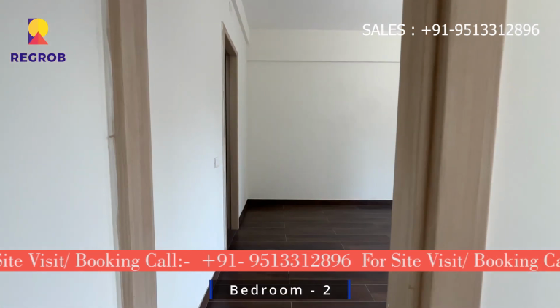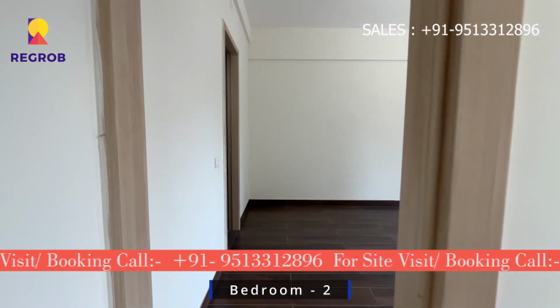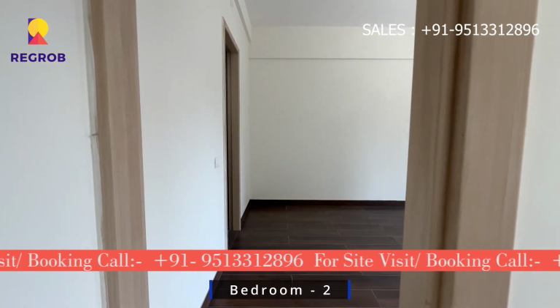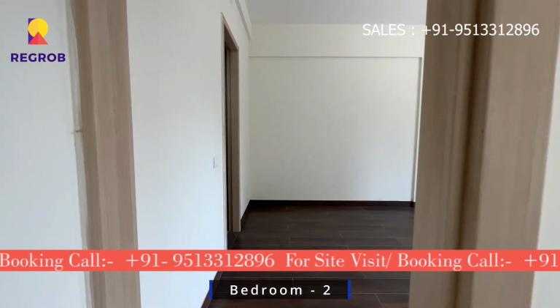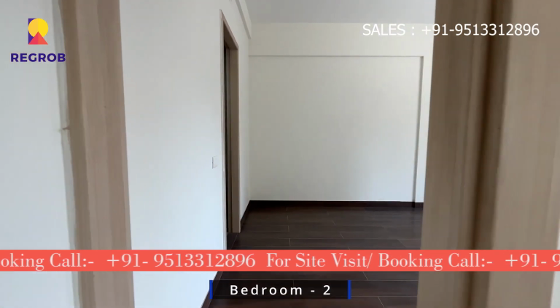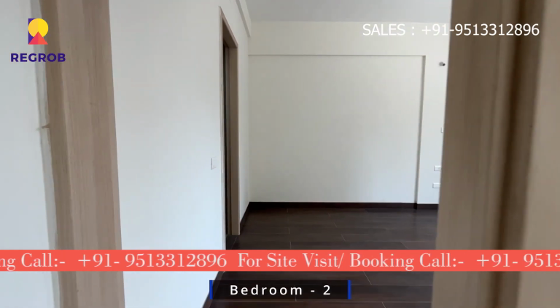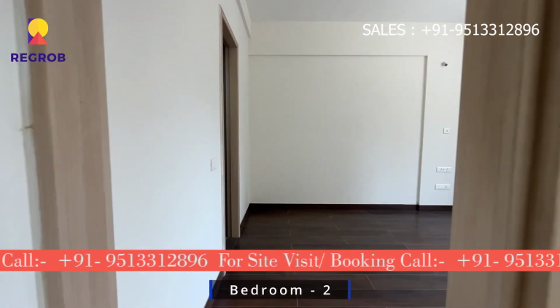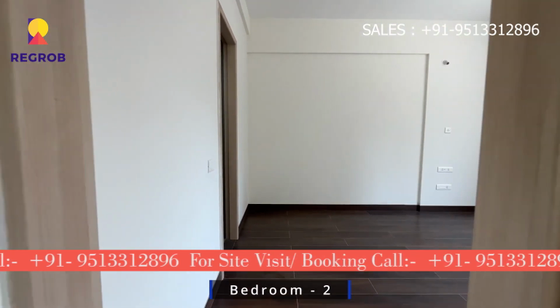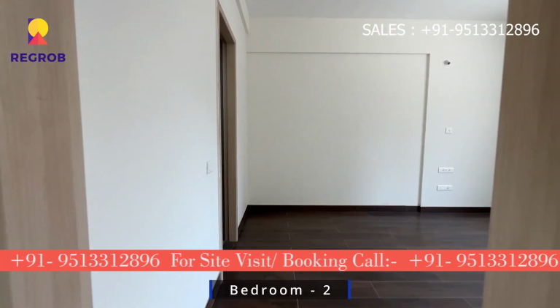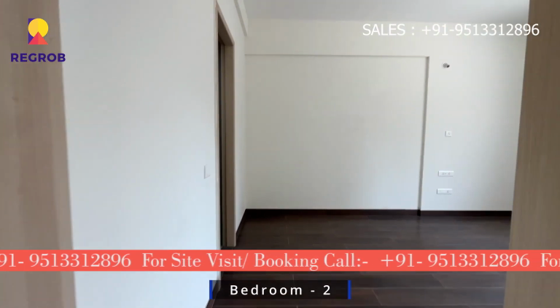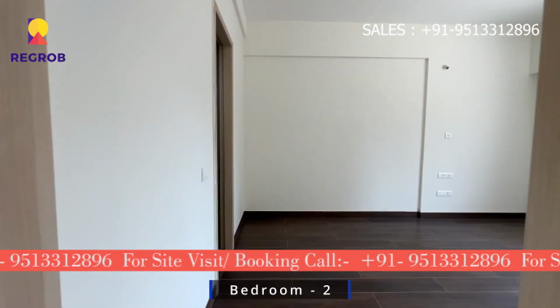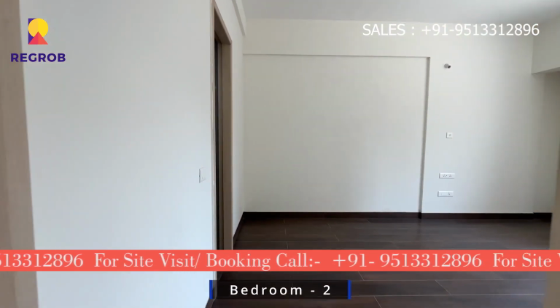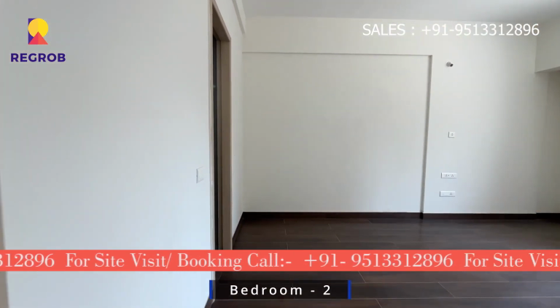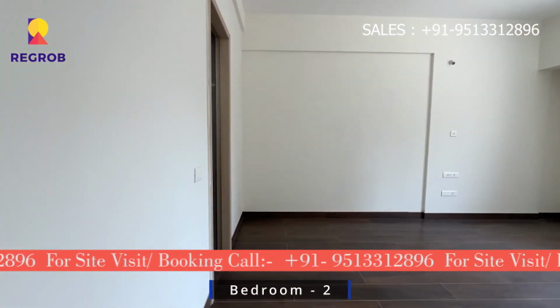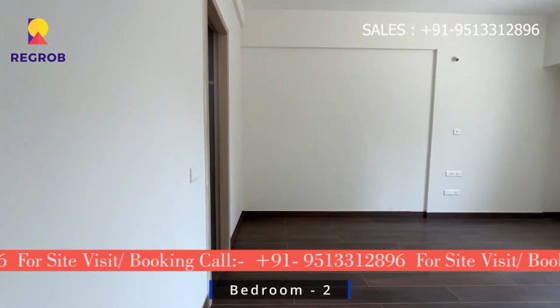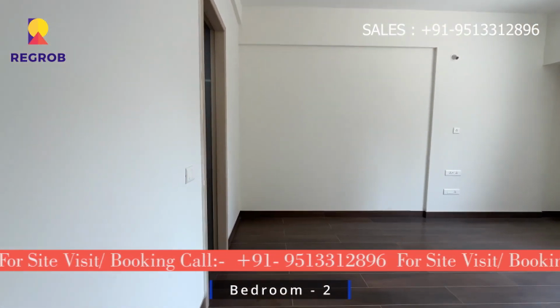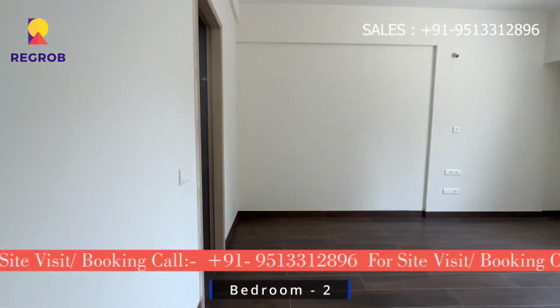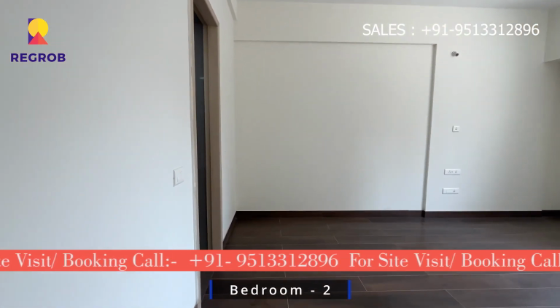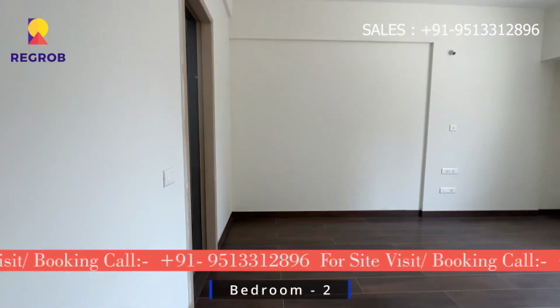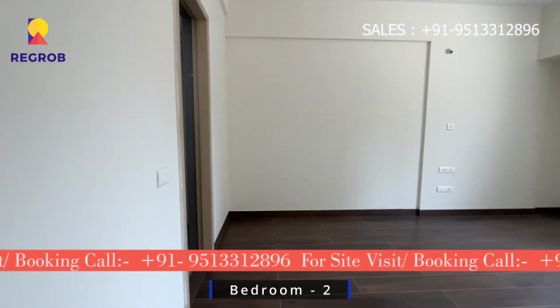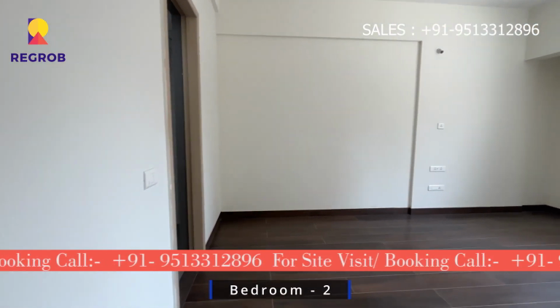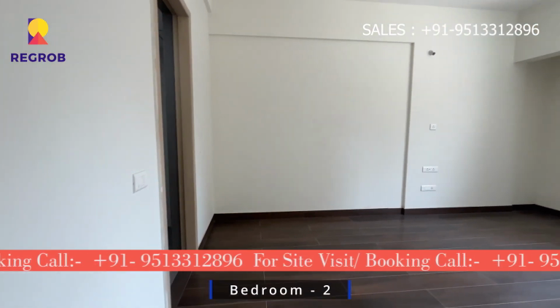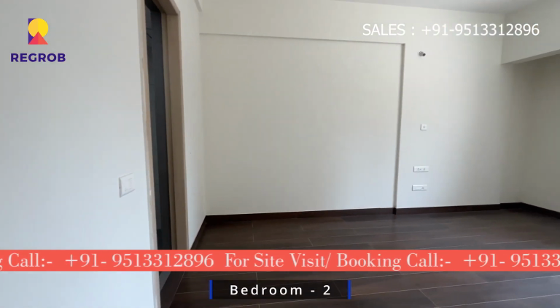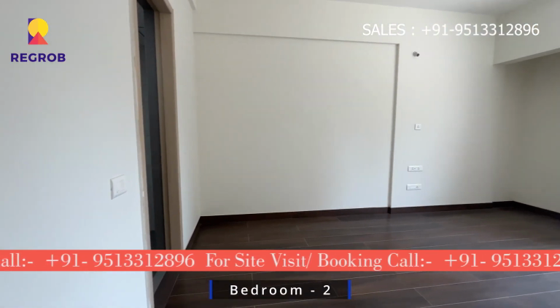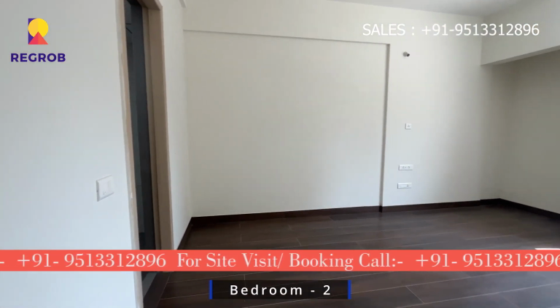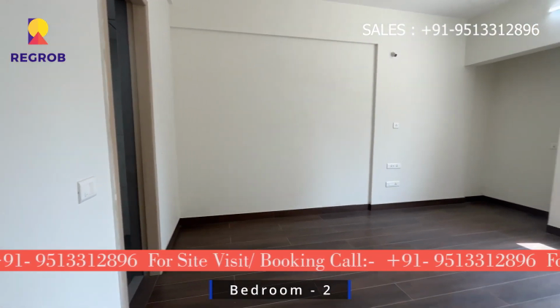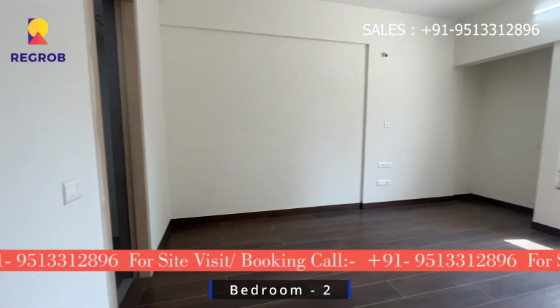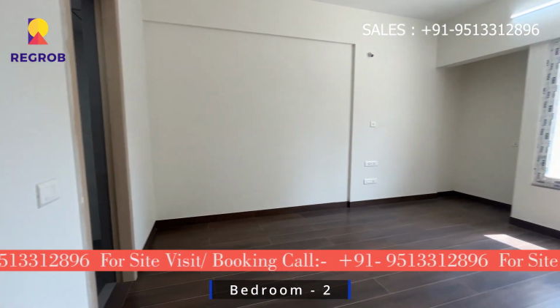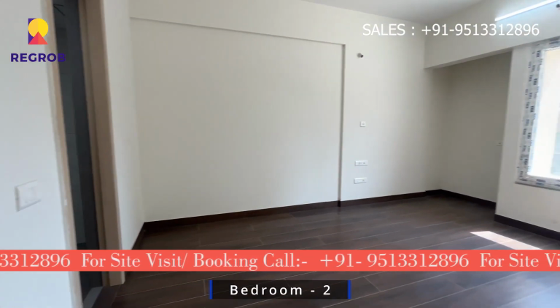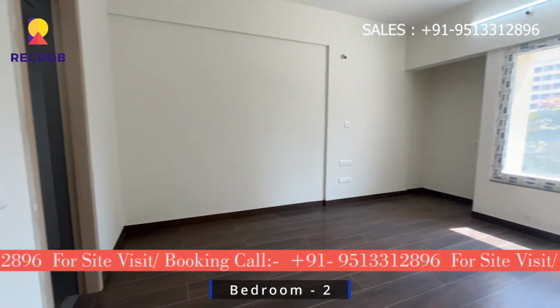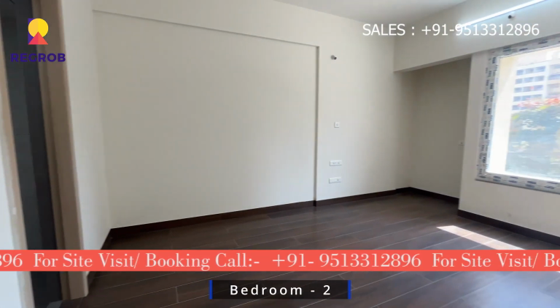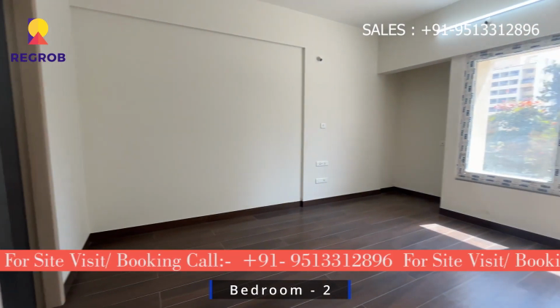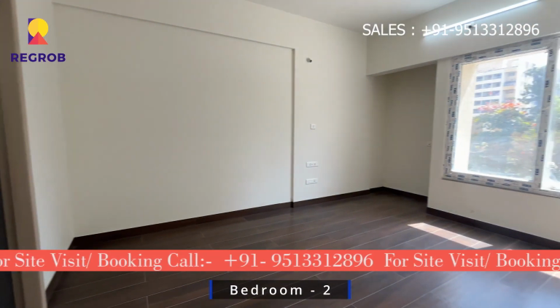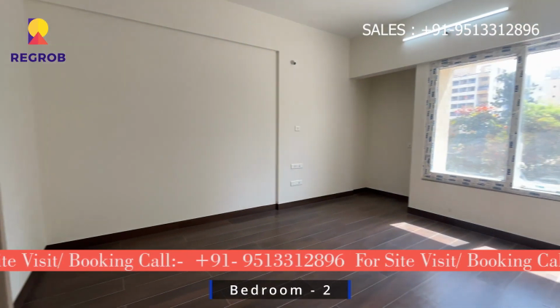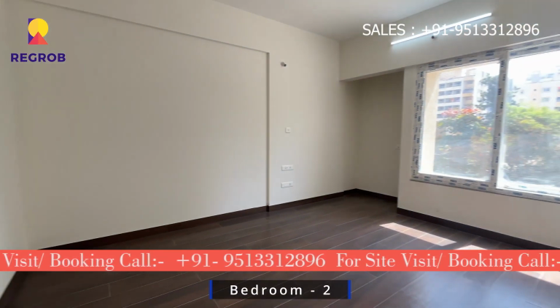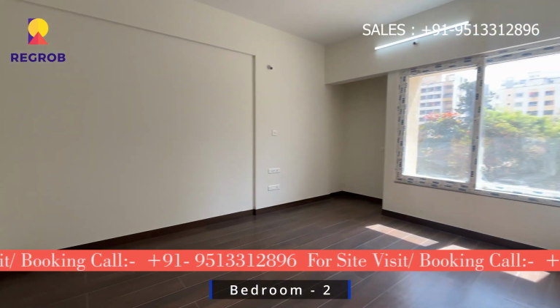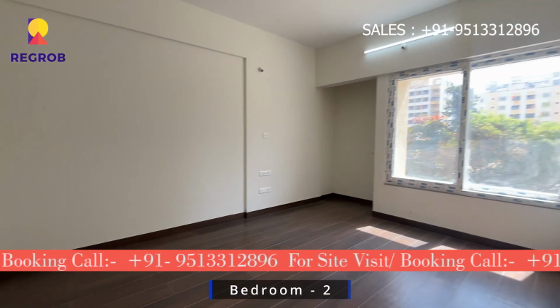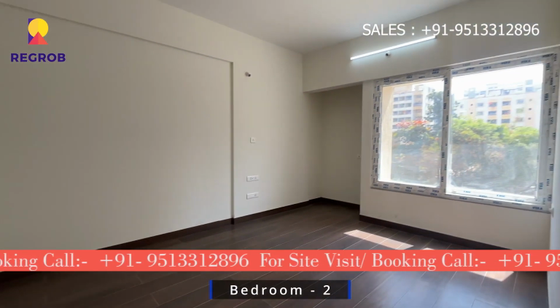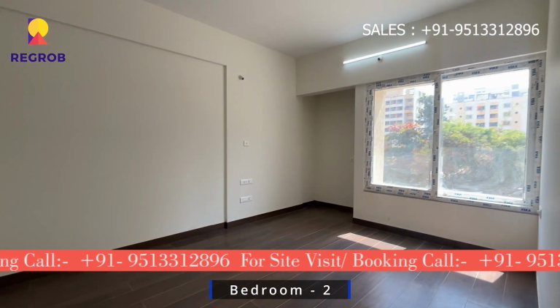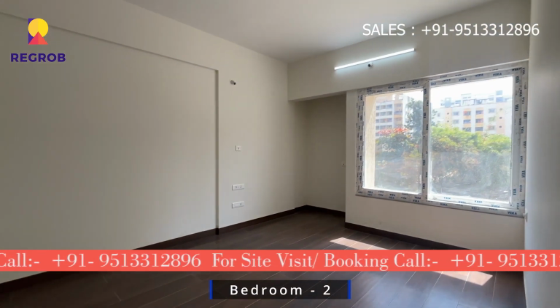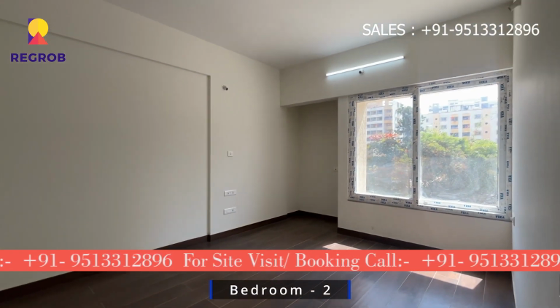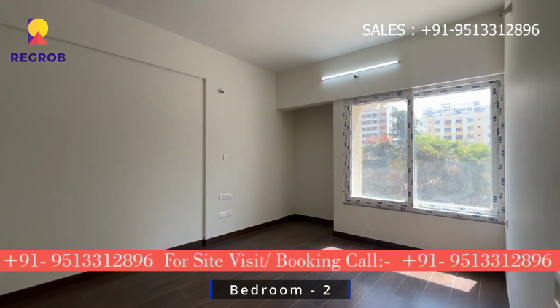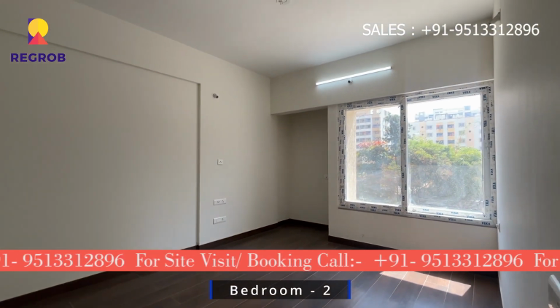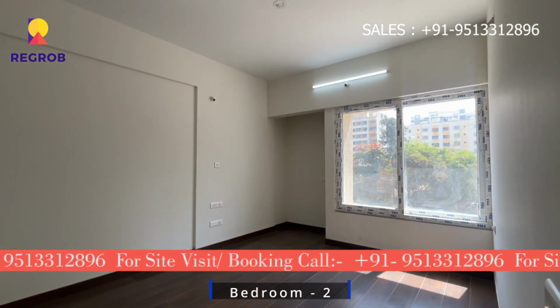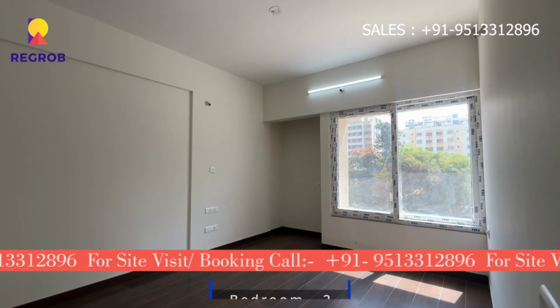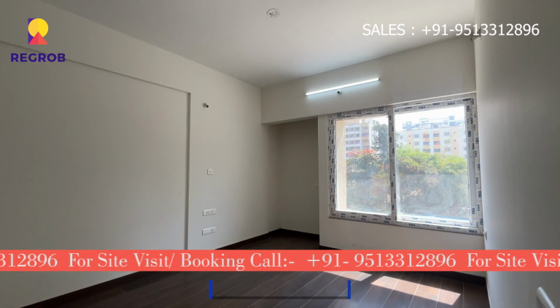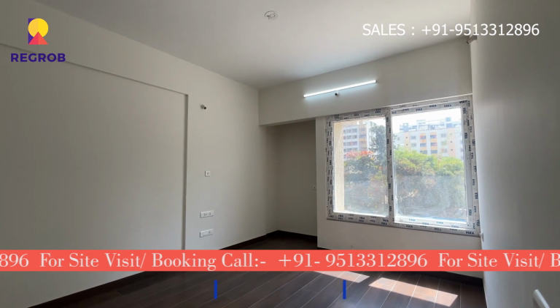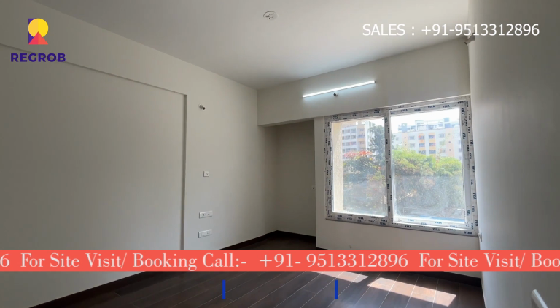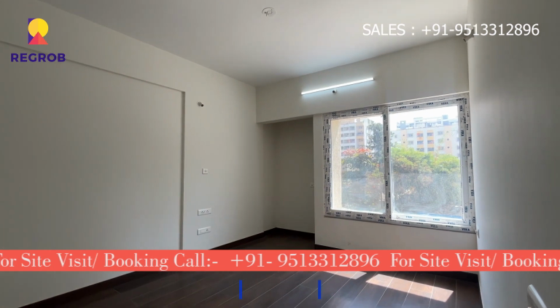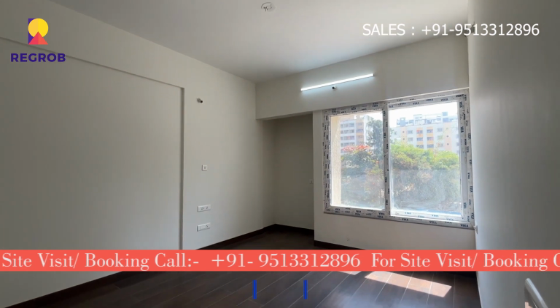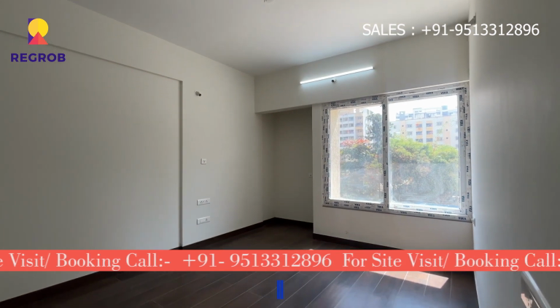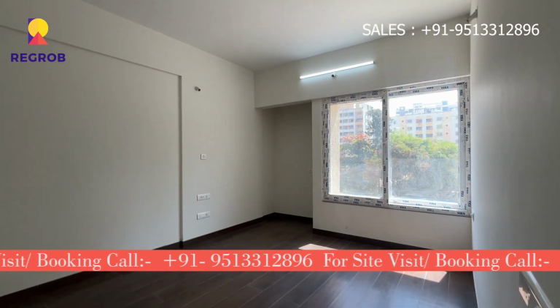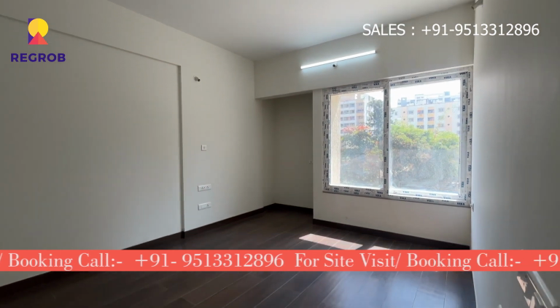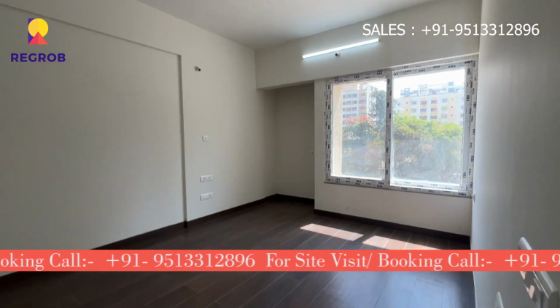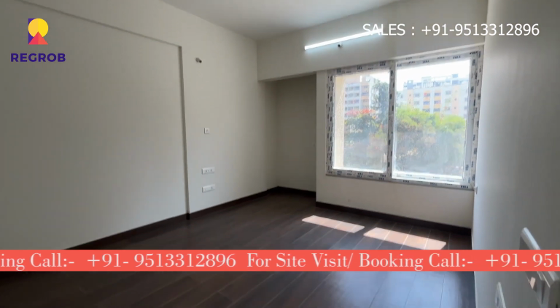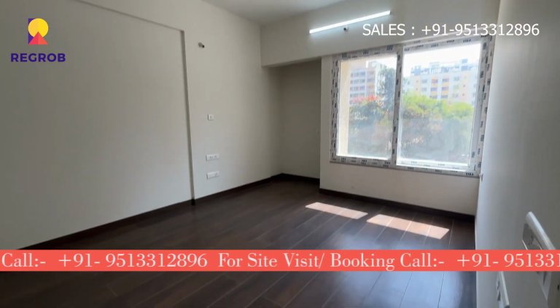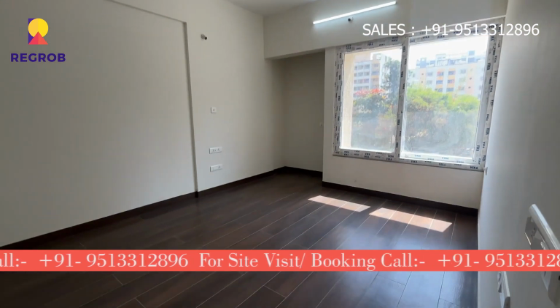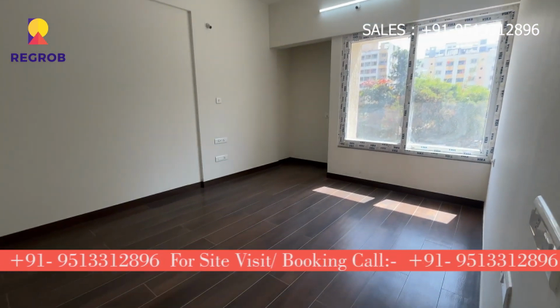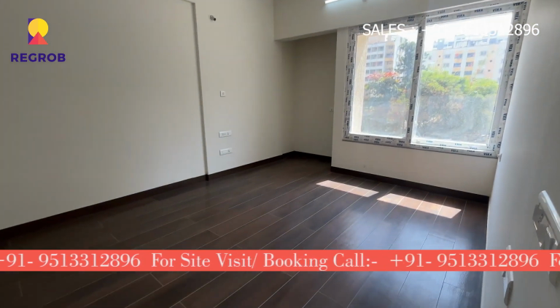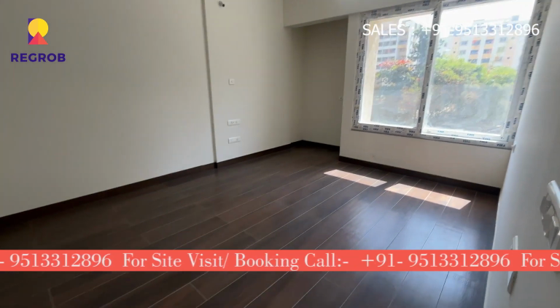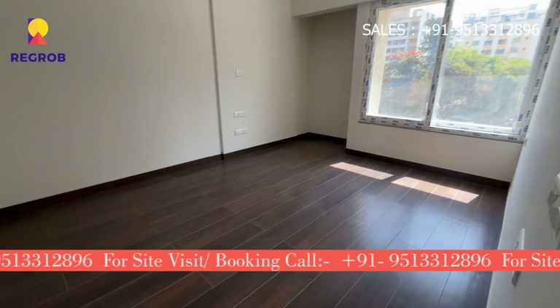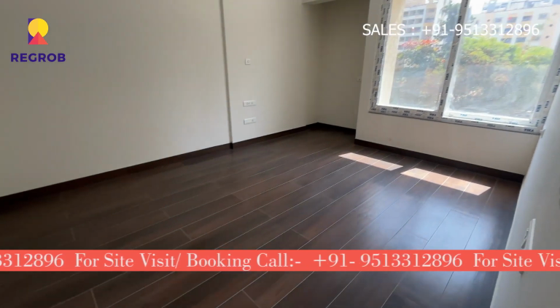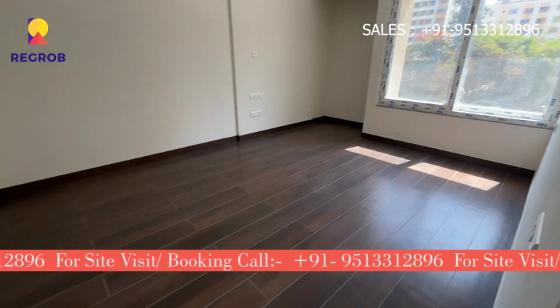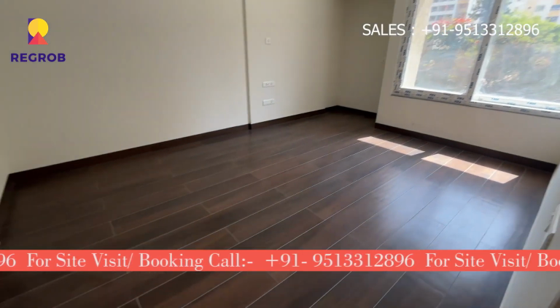Here is the second bedroom, perfect for a master bedroom with an attached washroom.